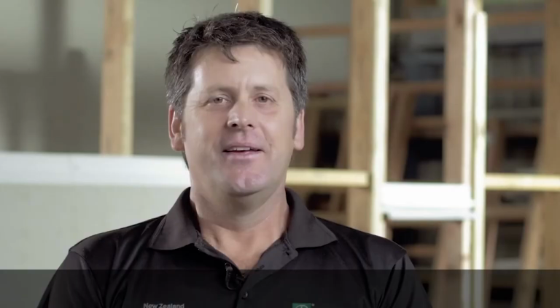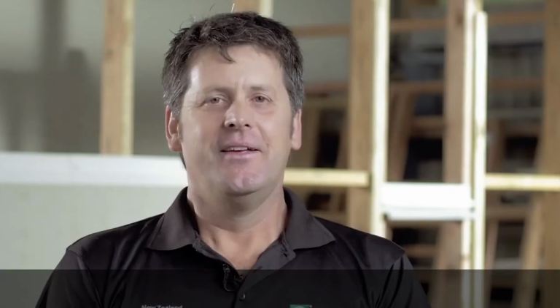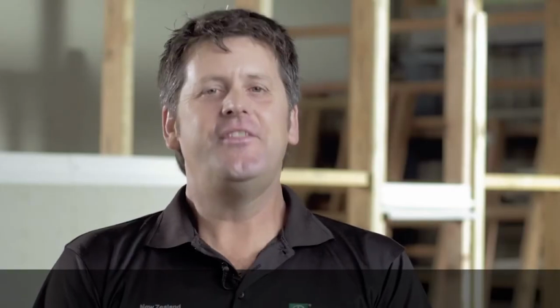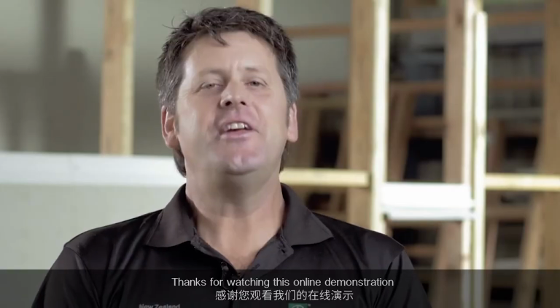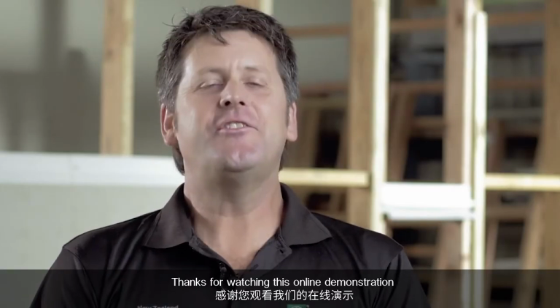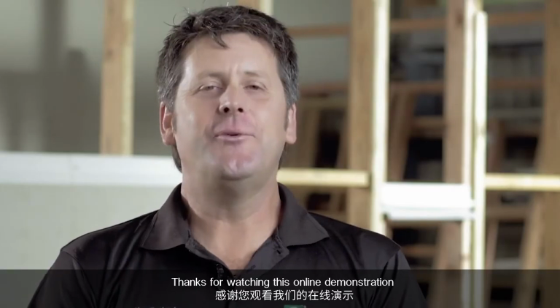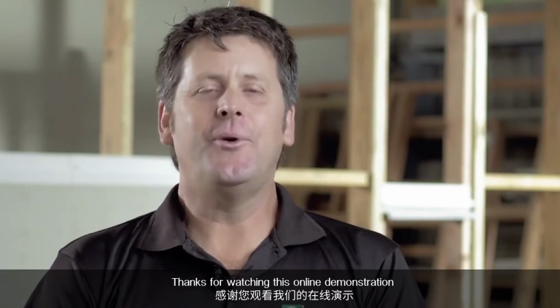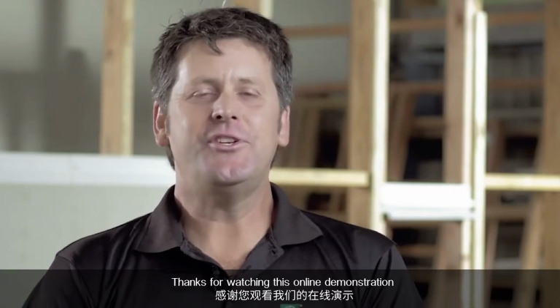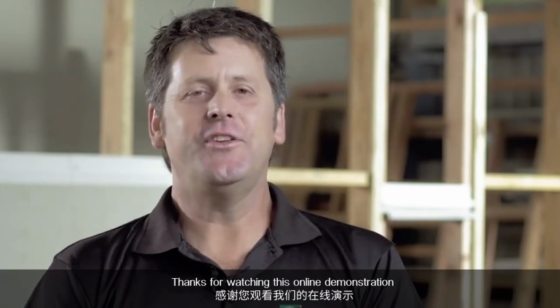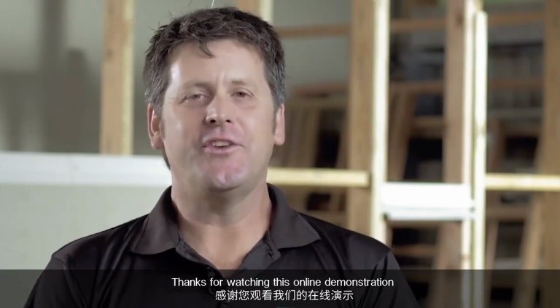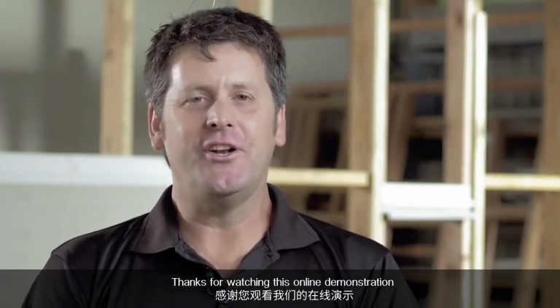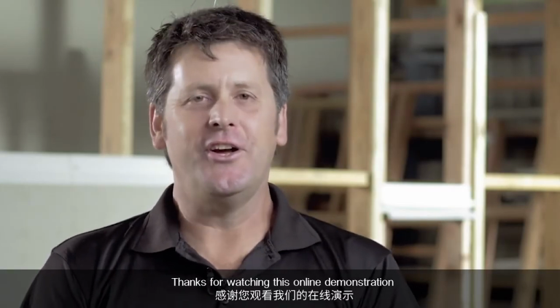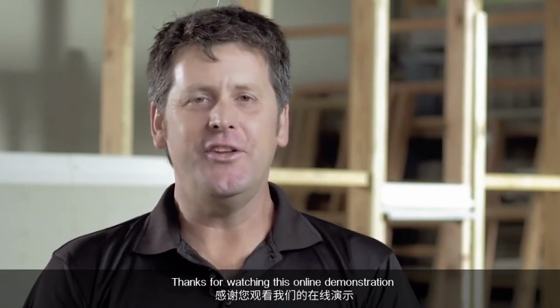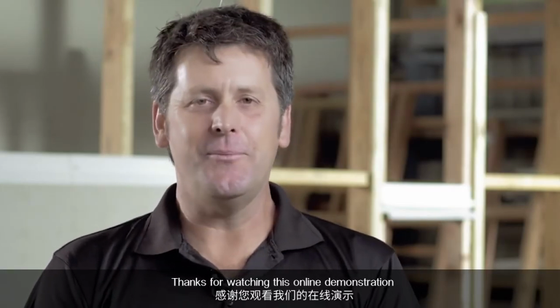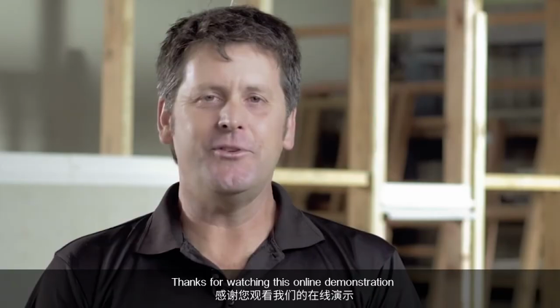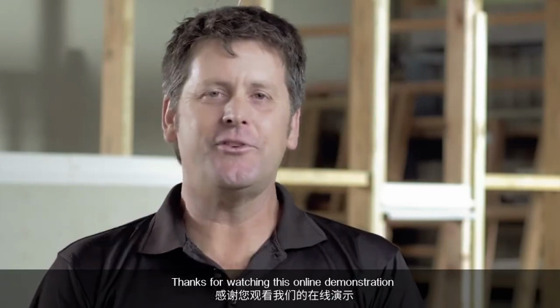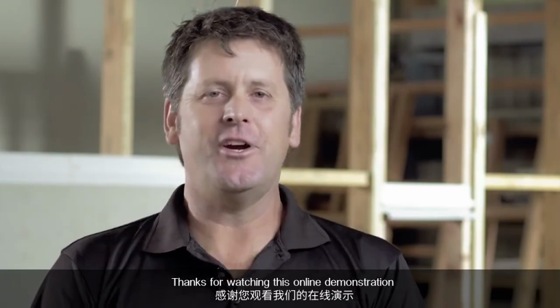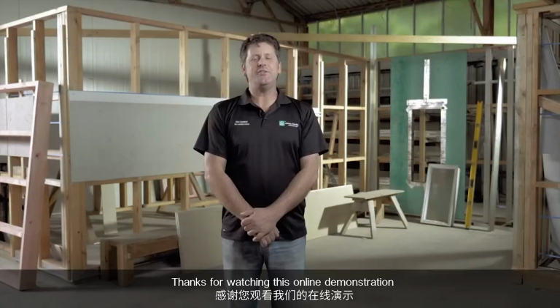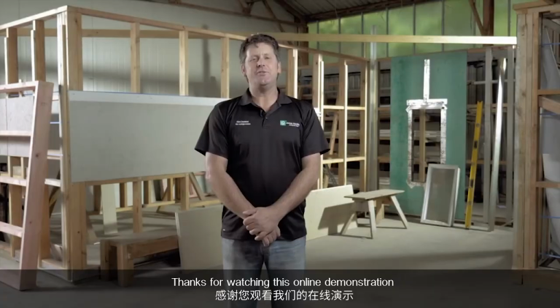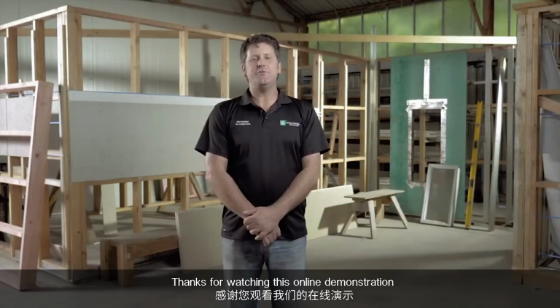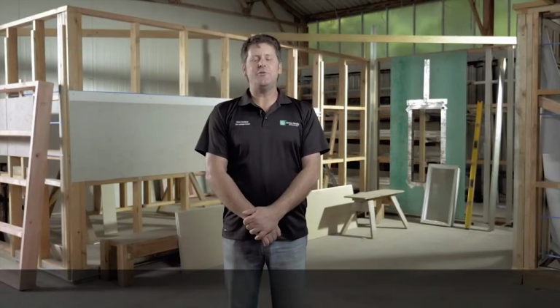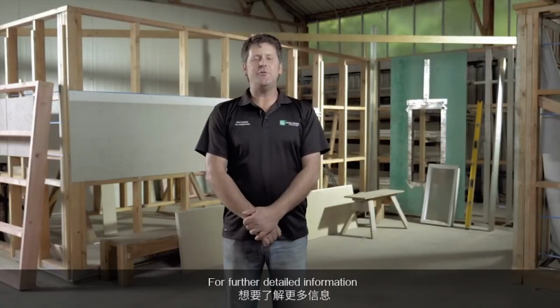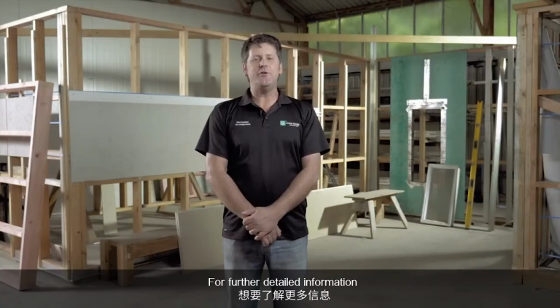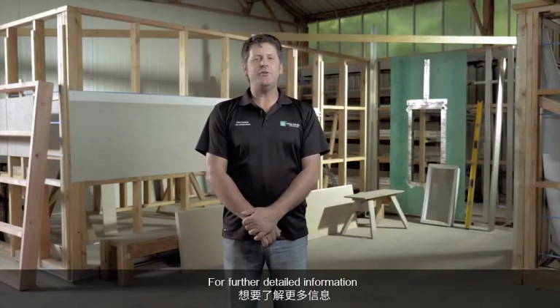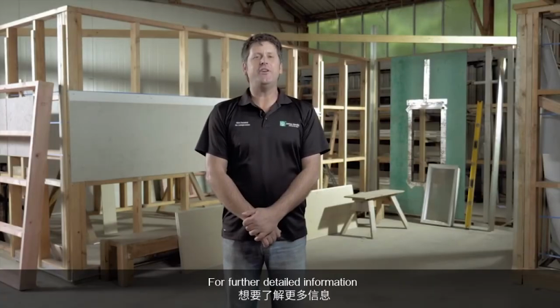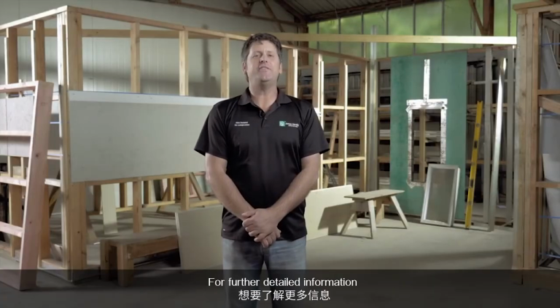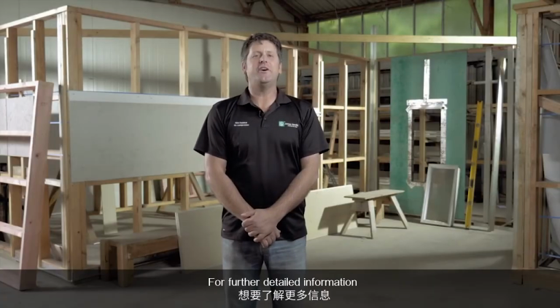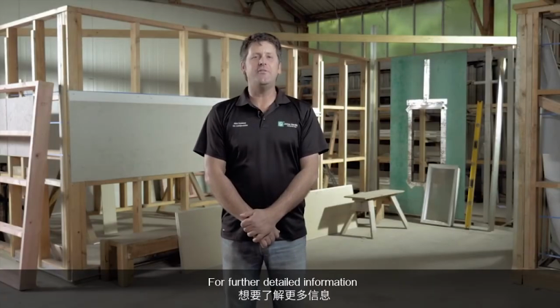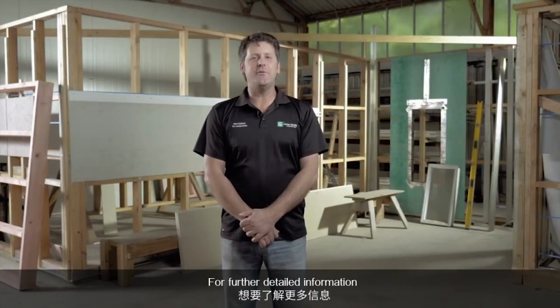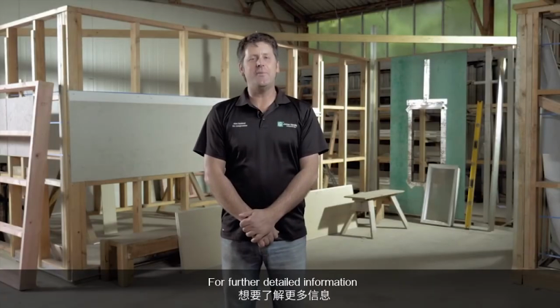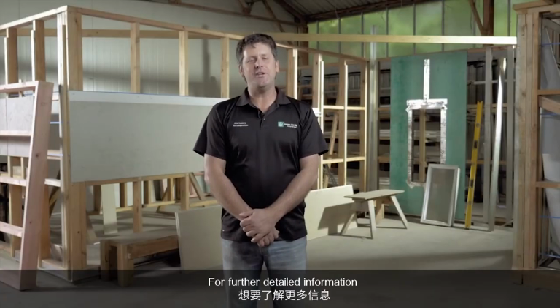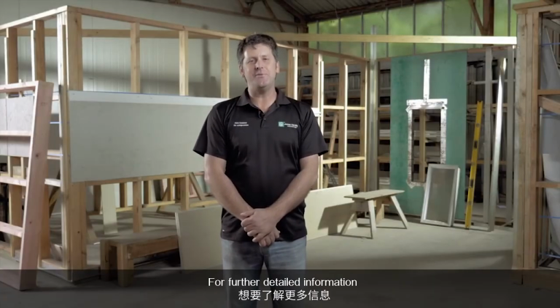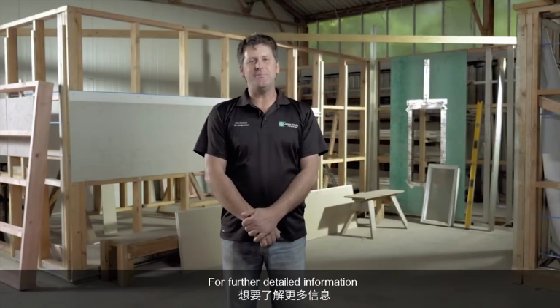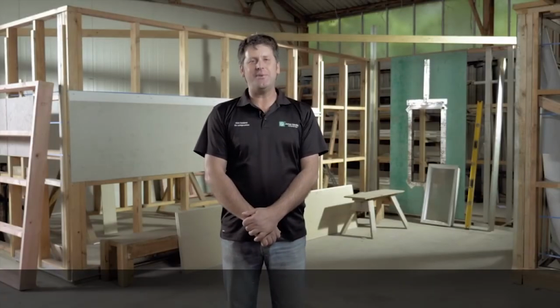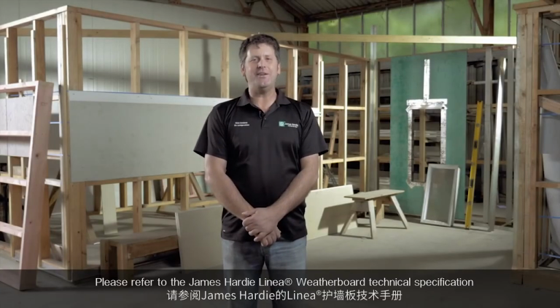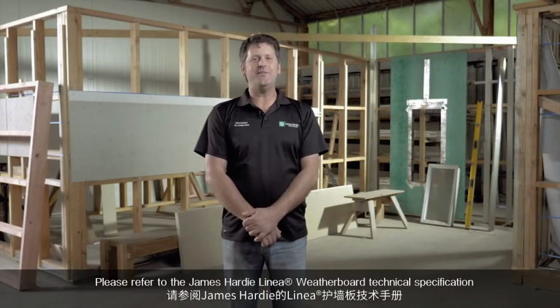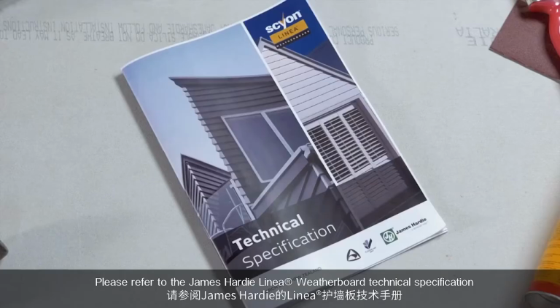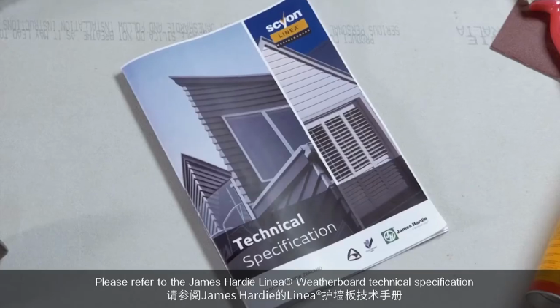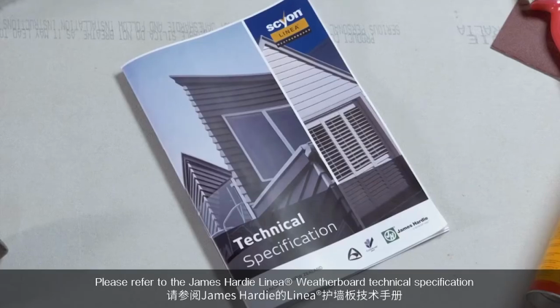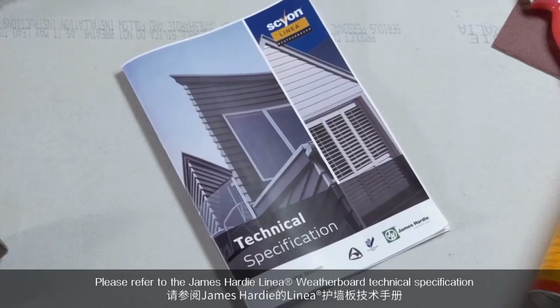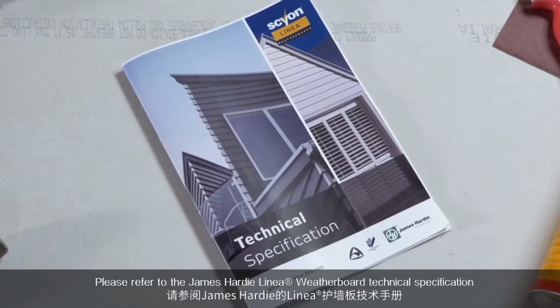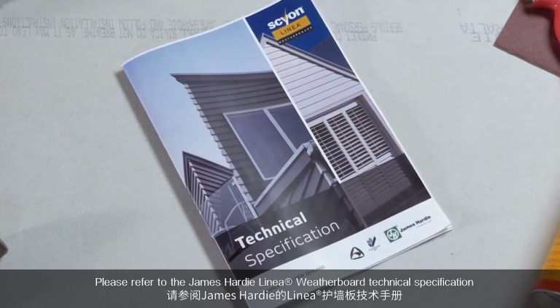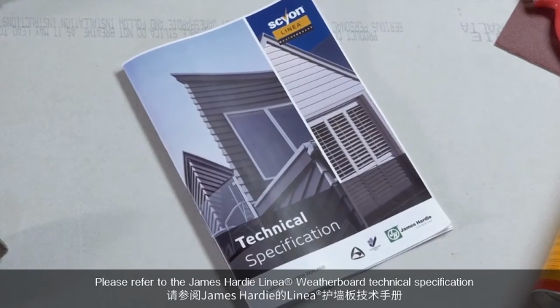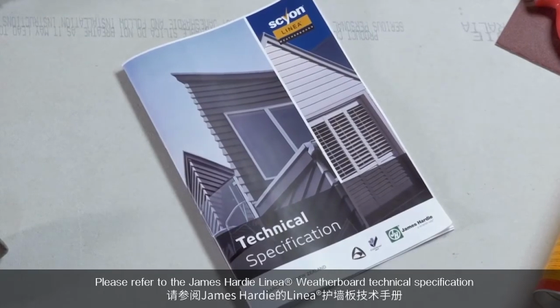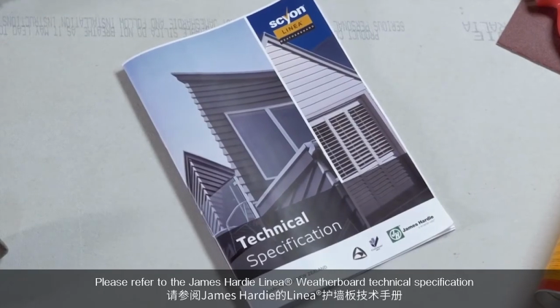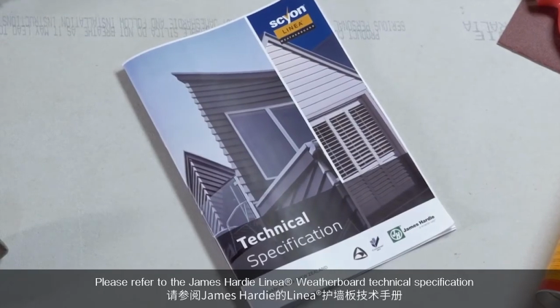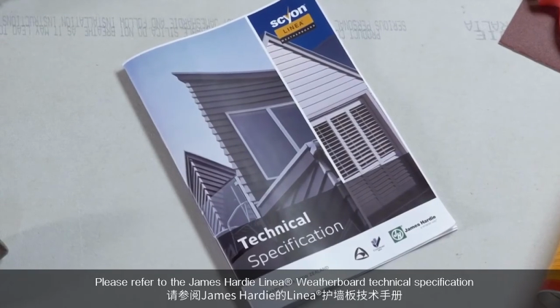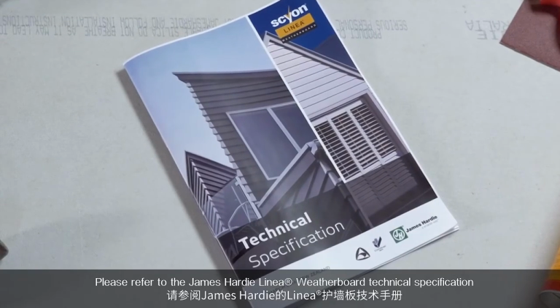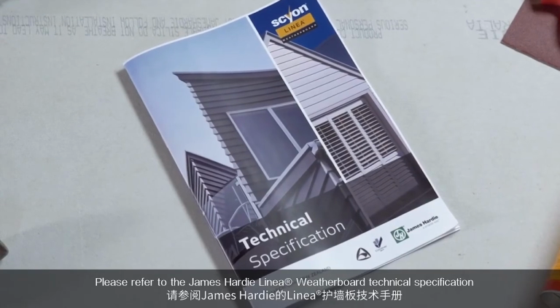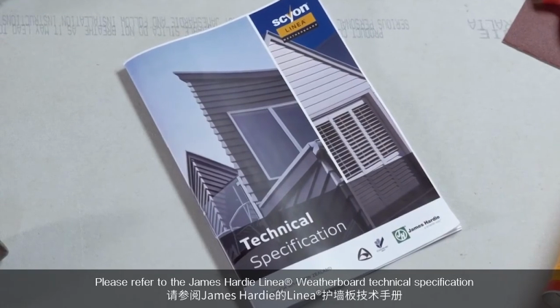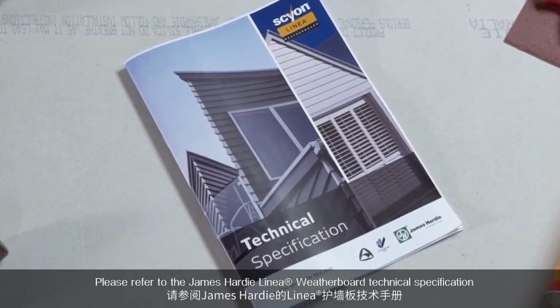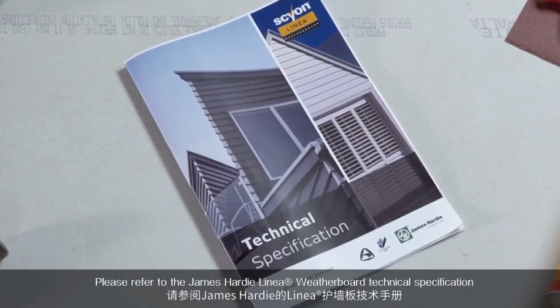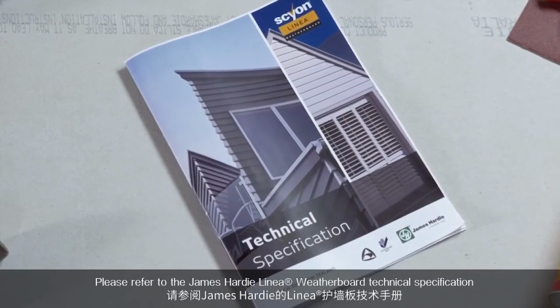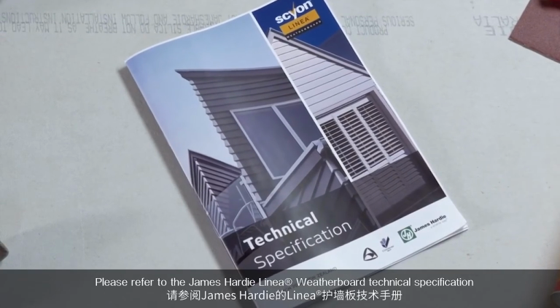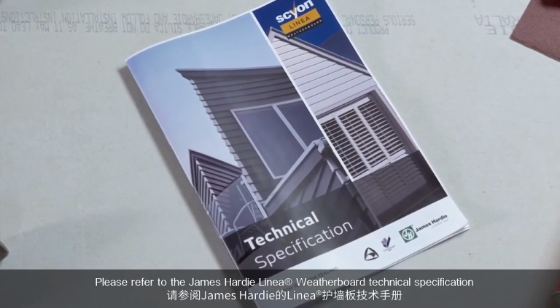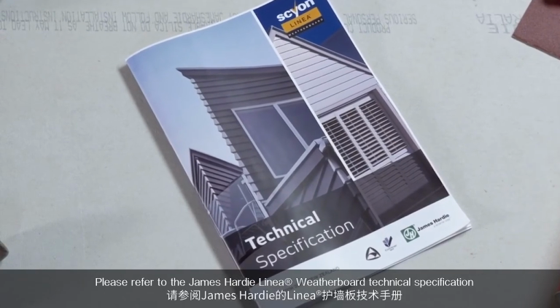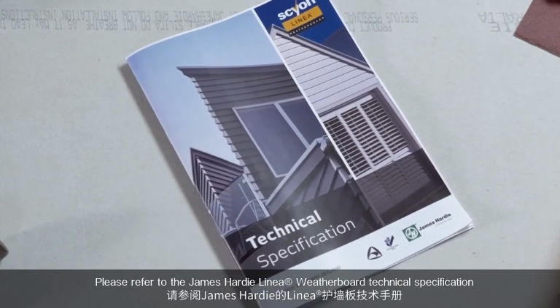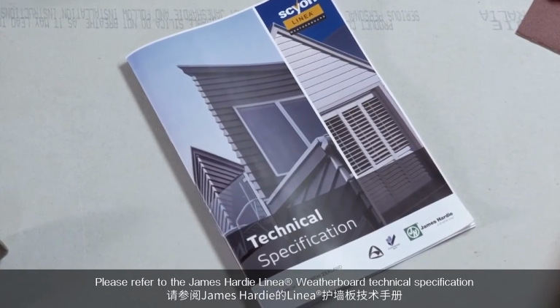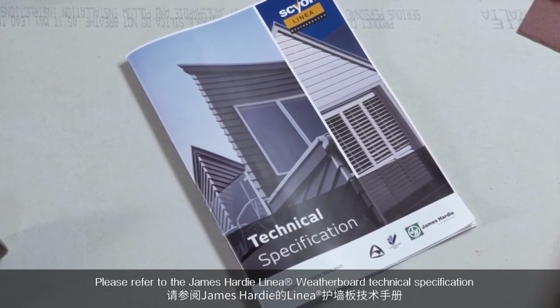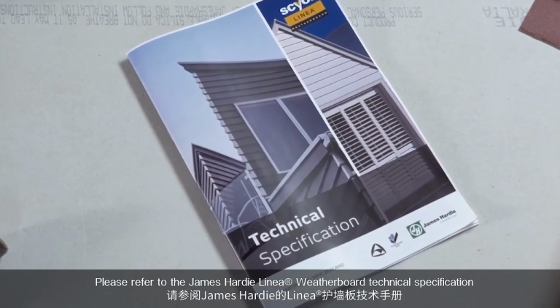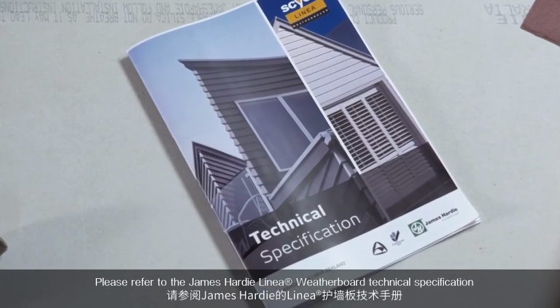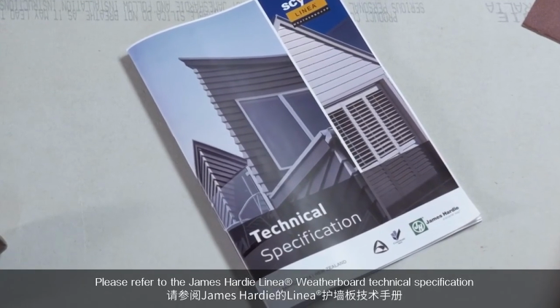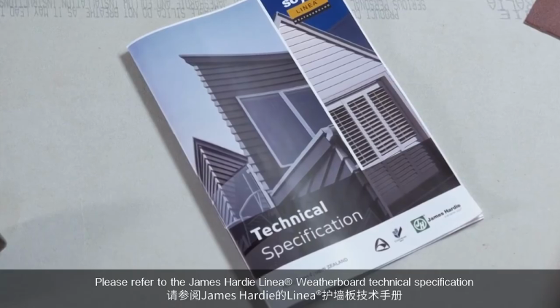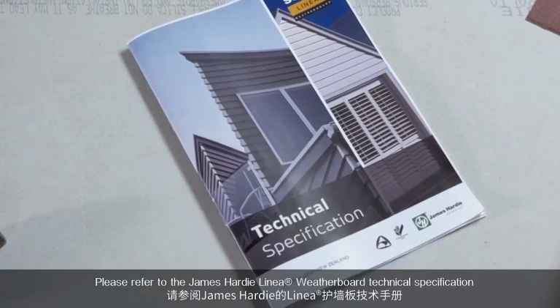Thanks for watching this online demonstration. For further detailed information, please refer to our James Hardie linear weatherboard technical manual.